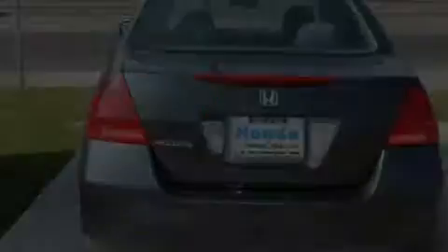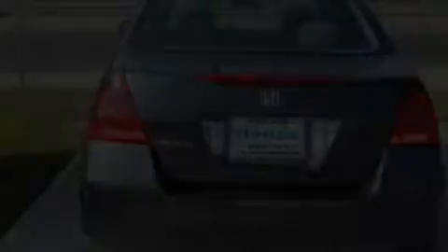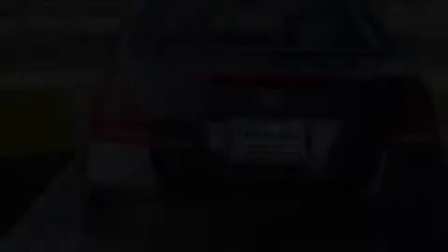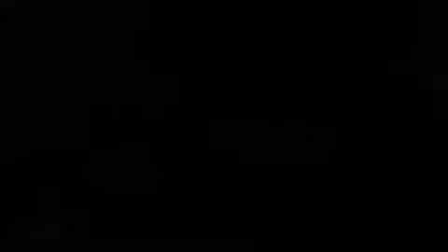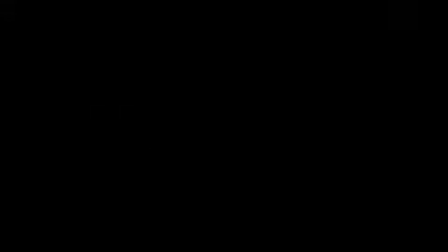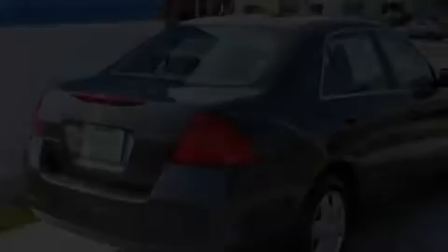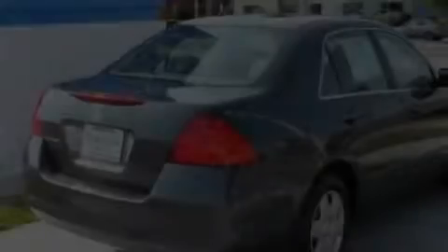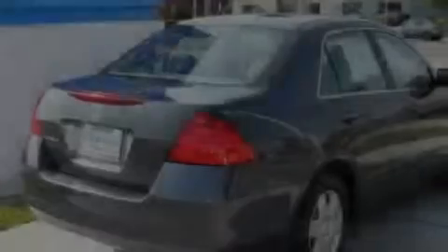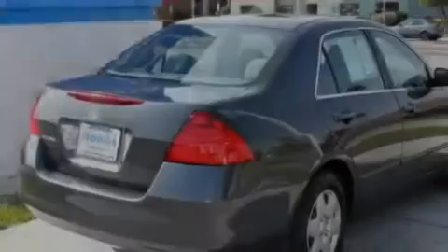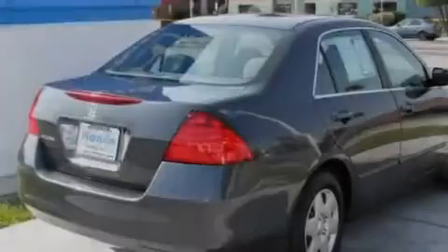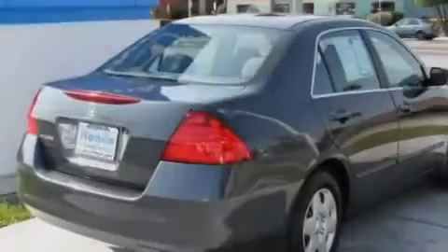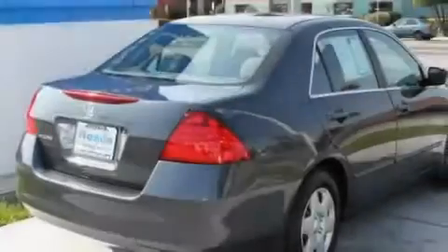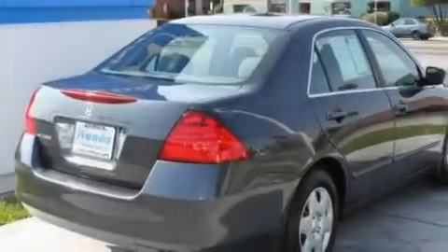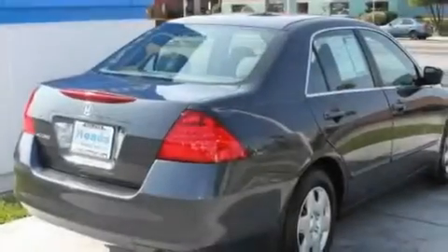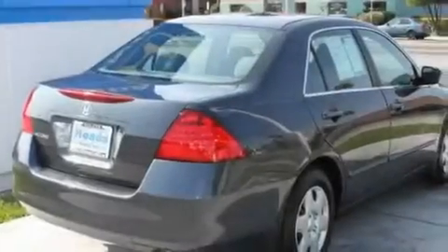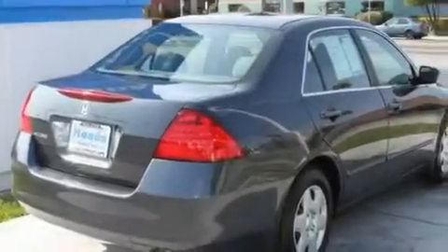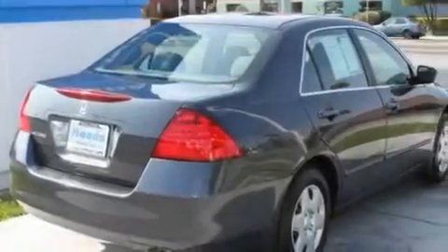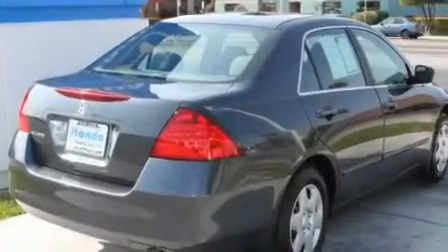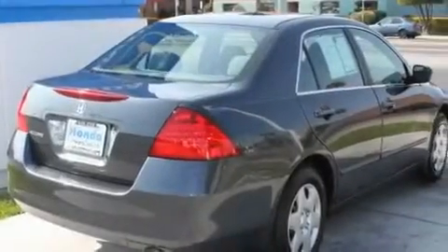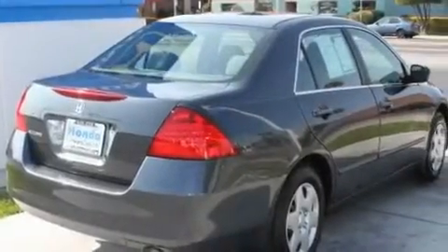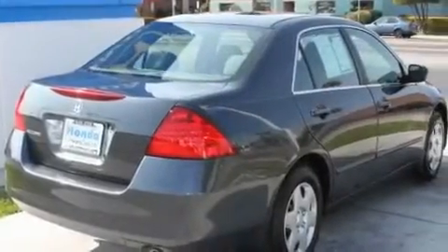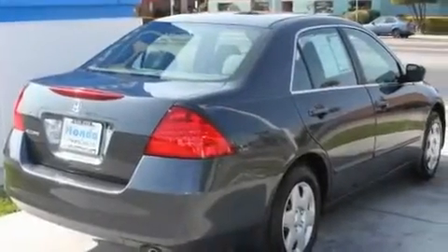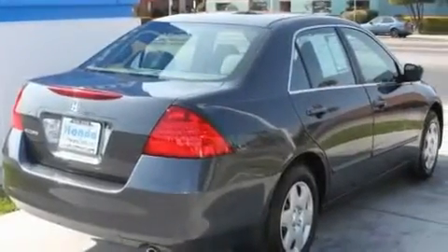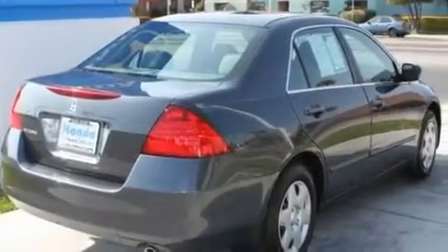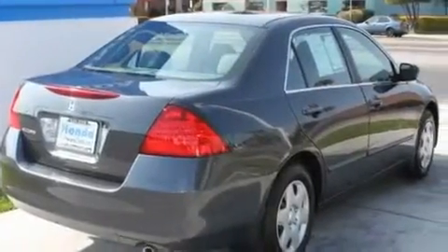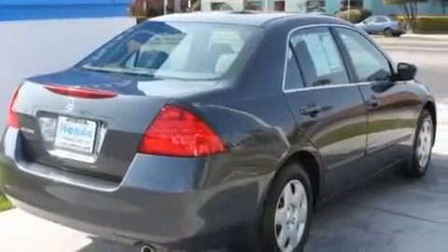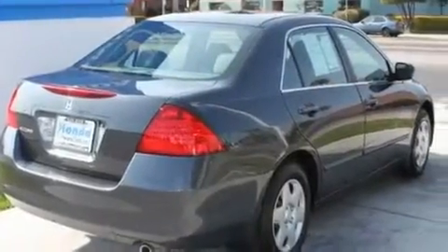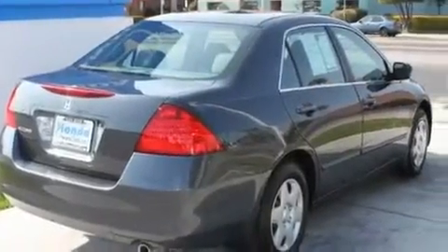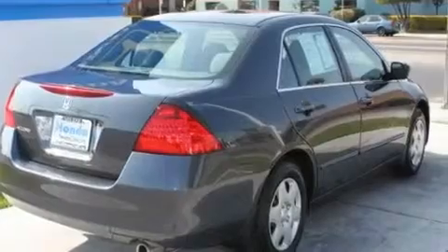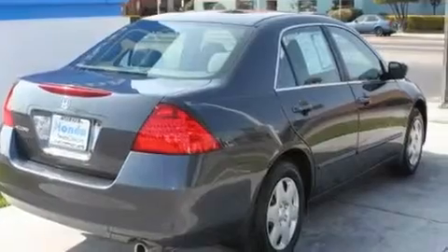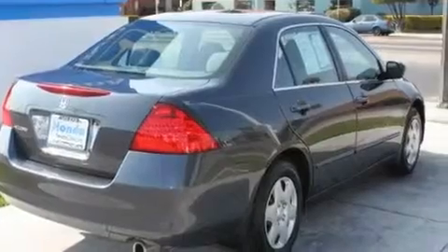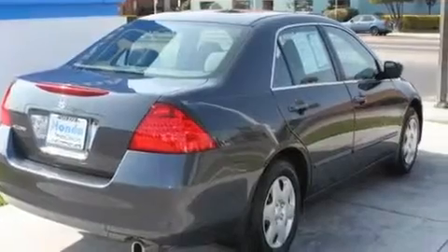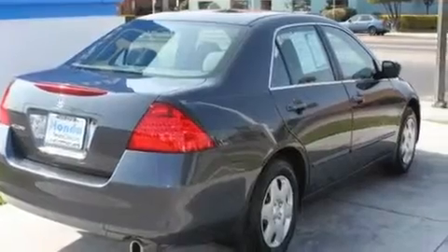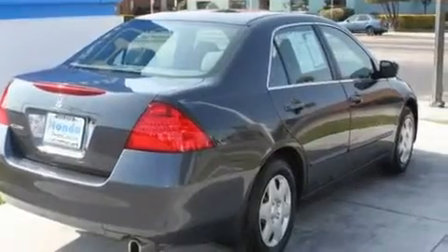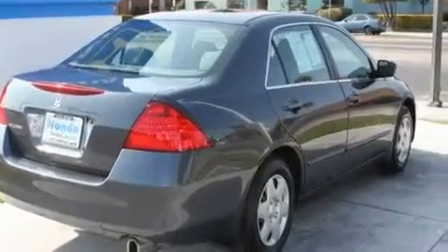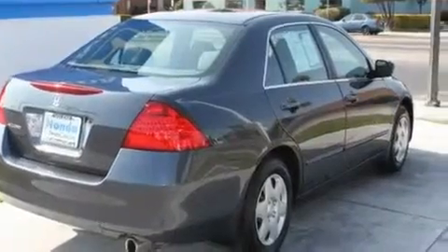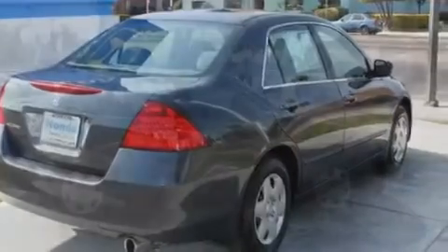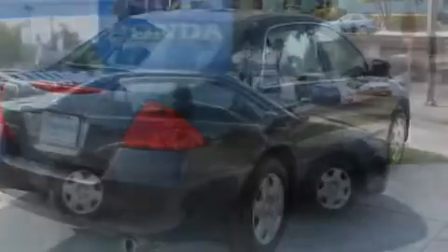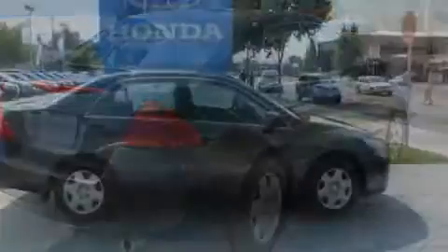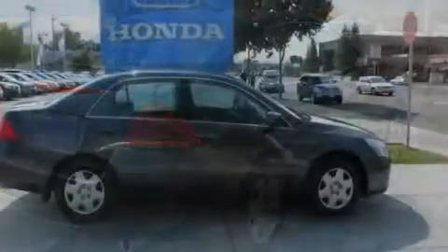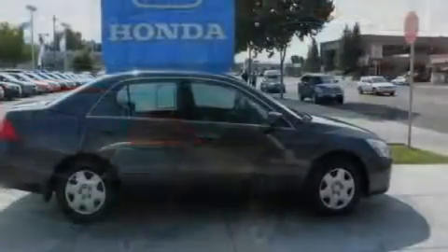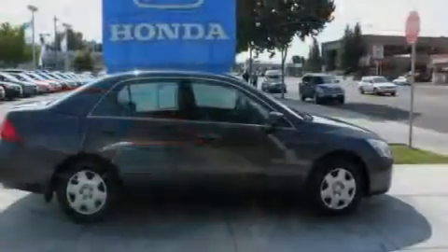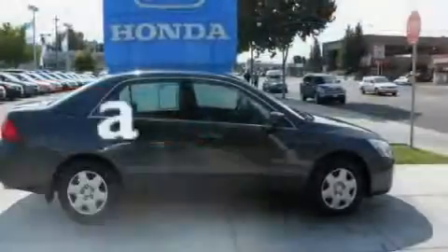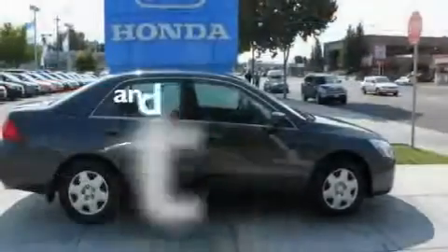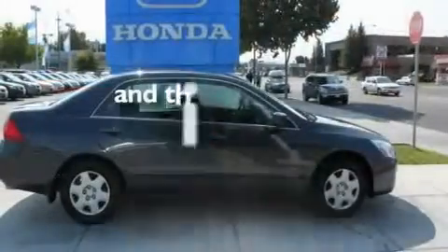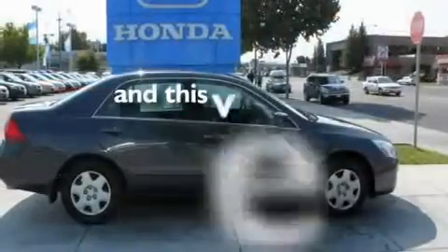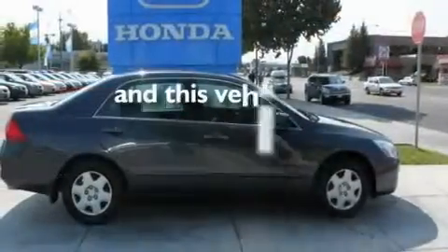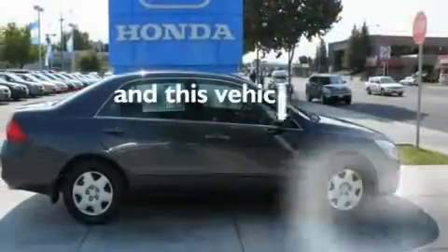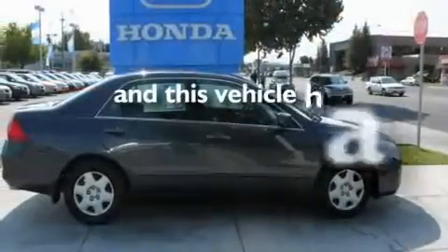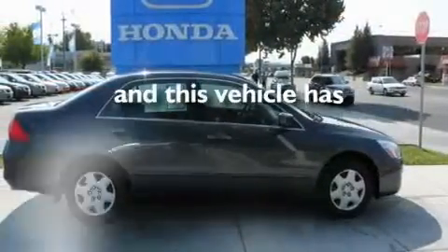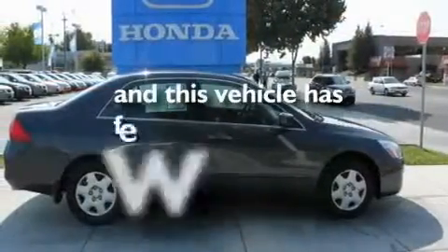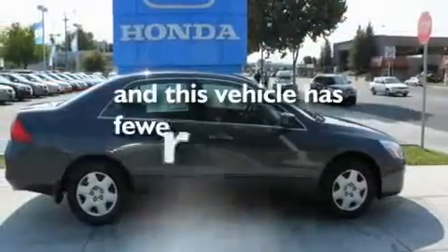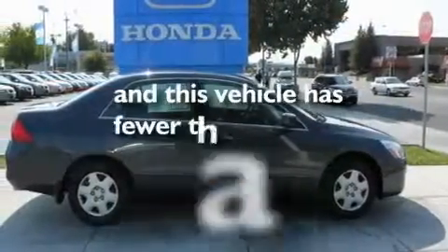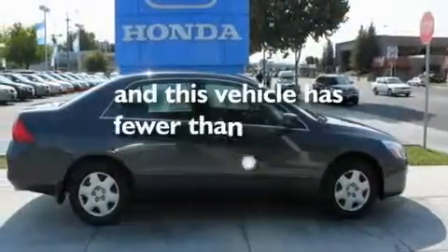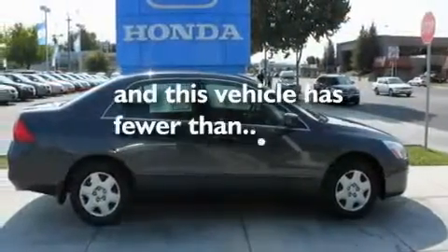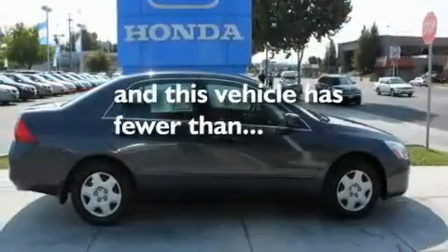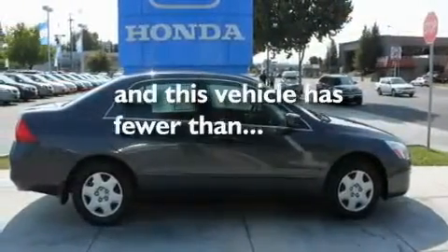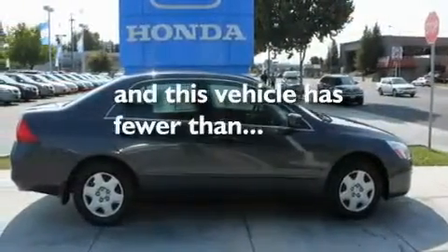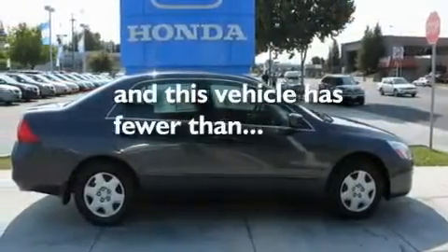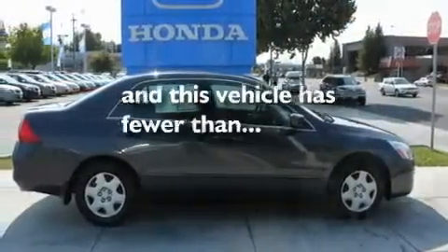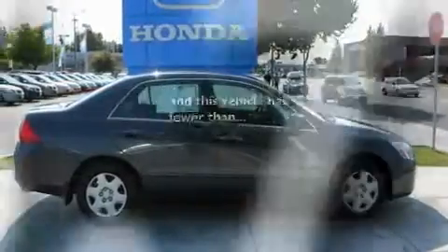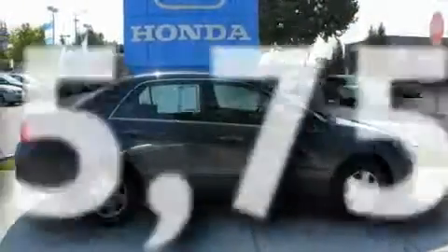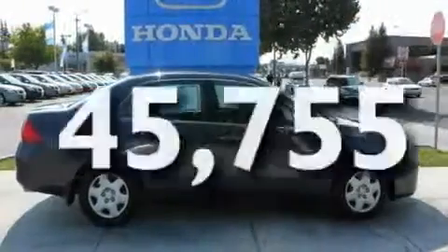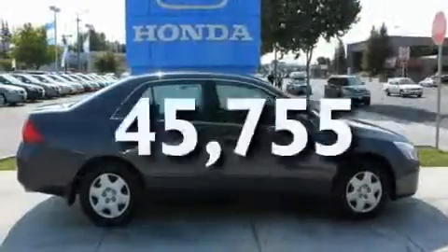Additional features include prime fog lights, multi-reflector halogen headlights, a keyless entry system, and this vehicle has fewer than 46,000 miles on the odometer.